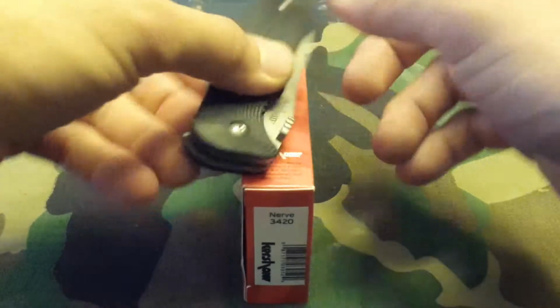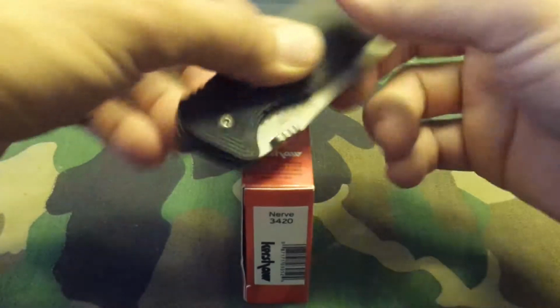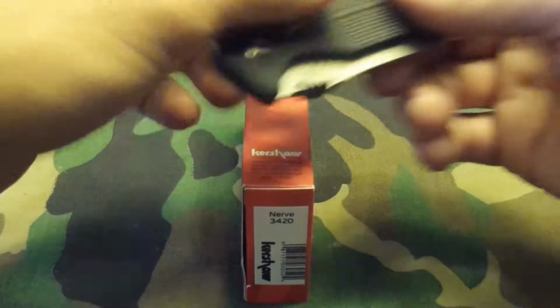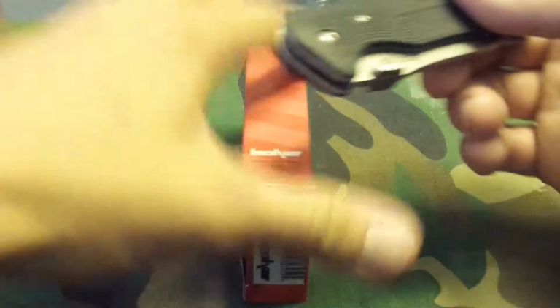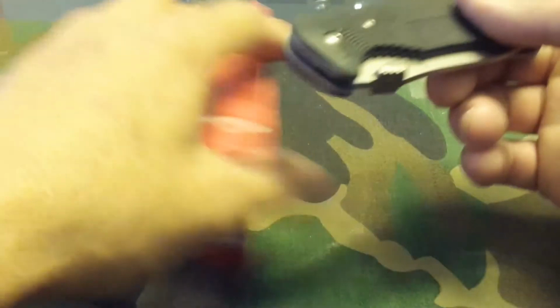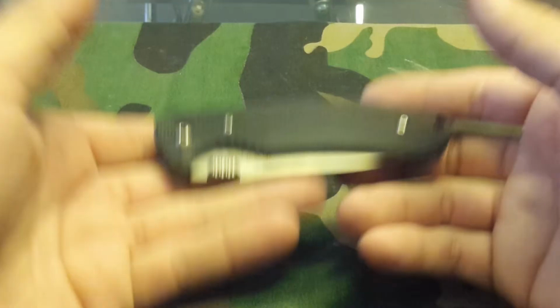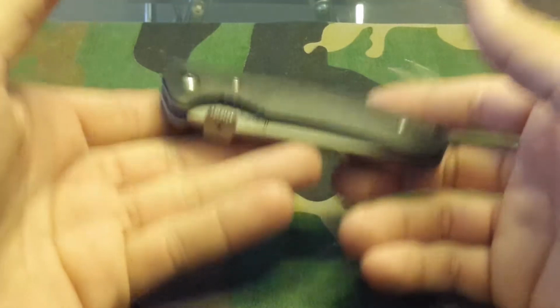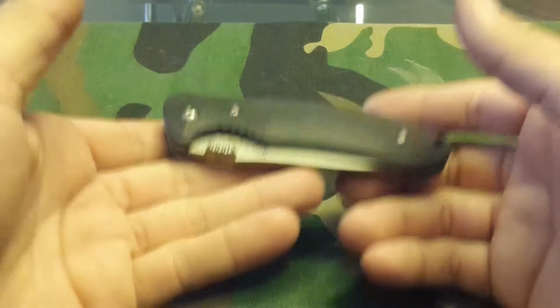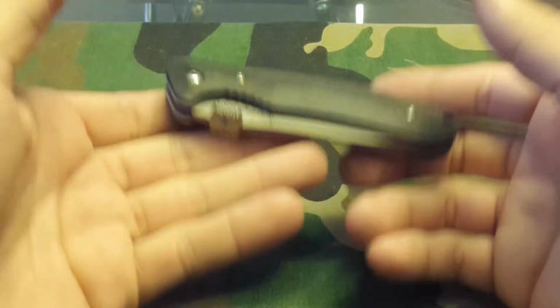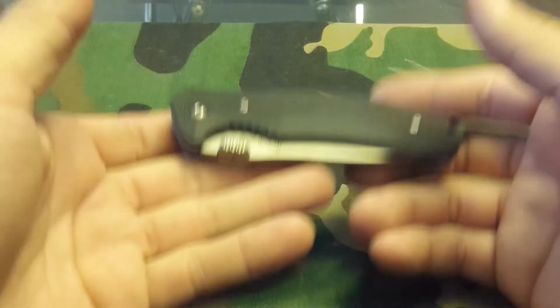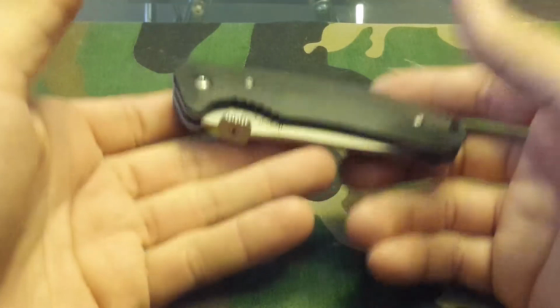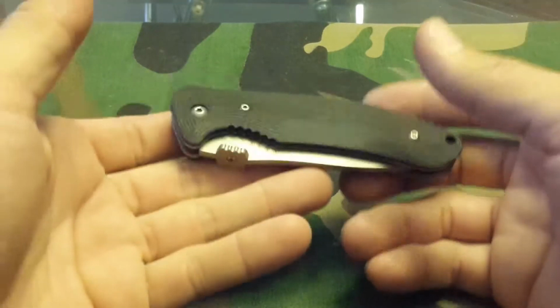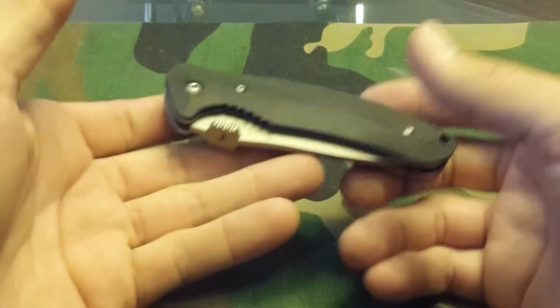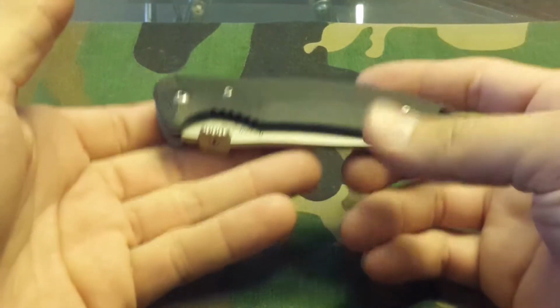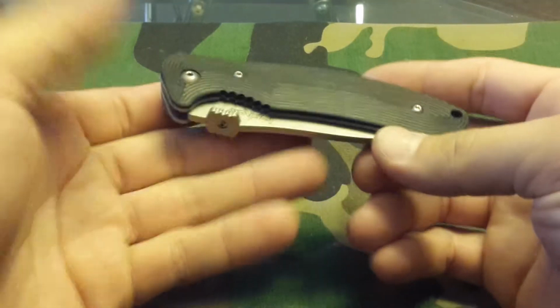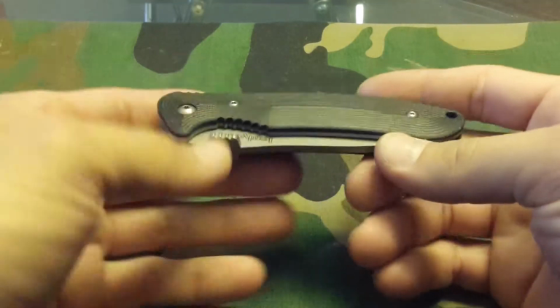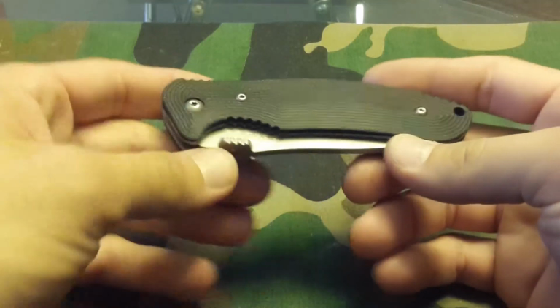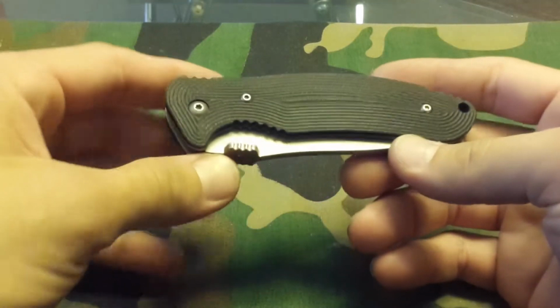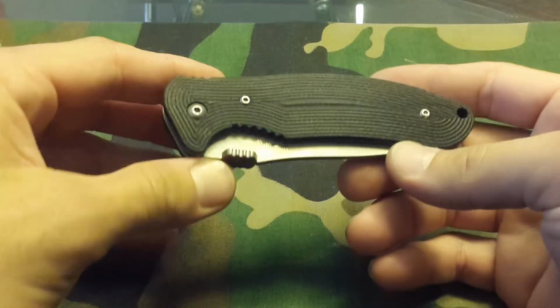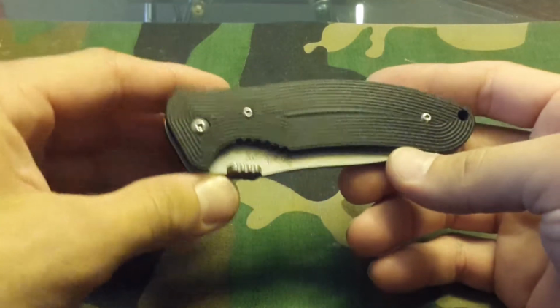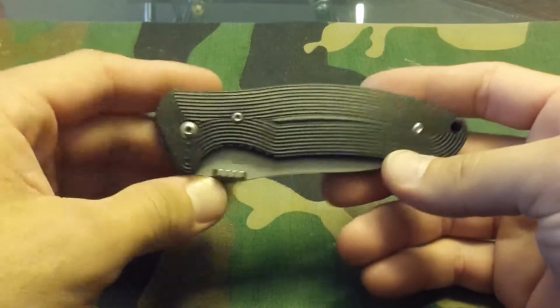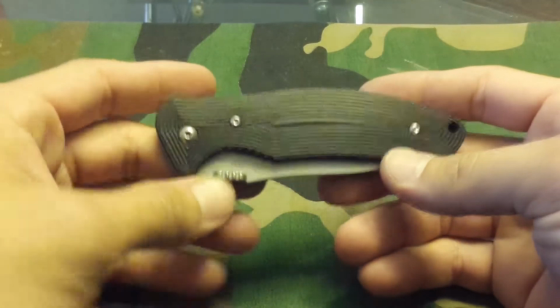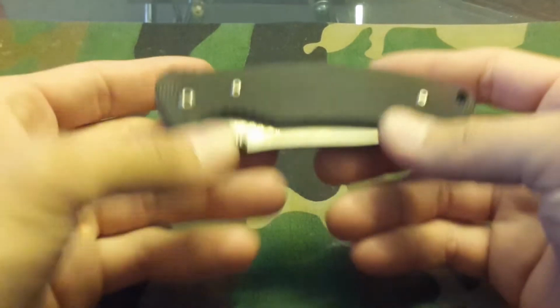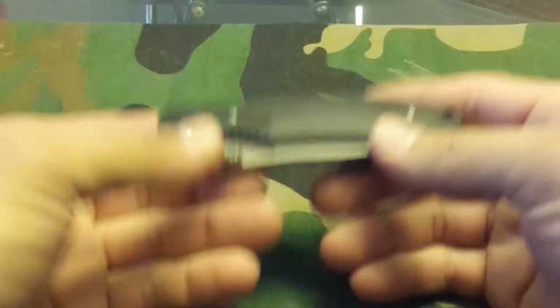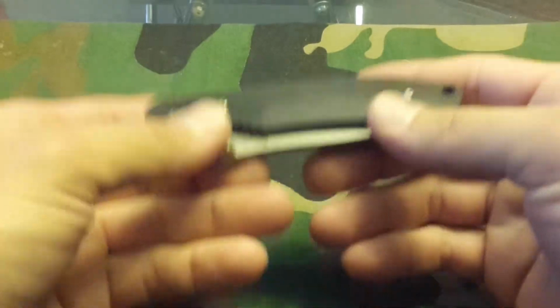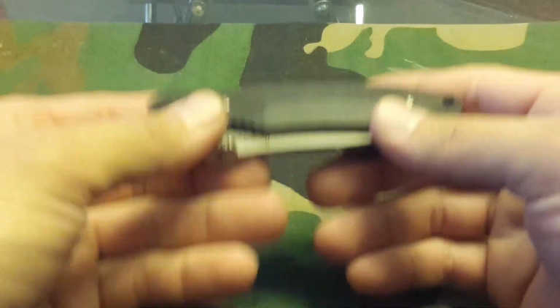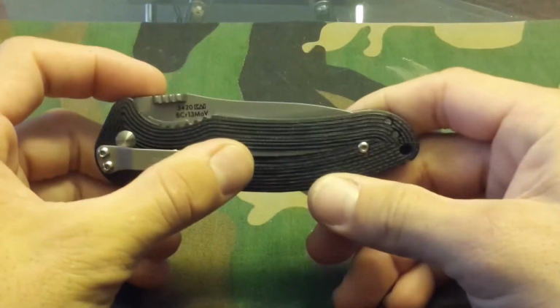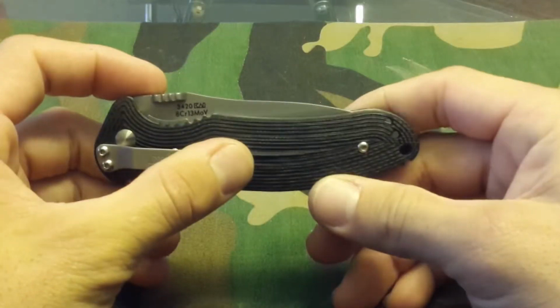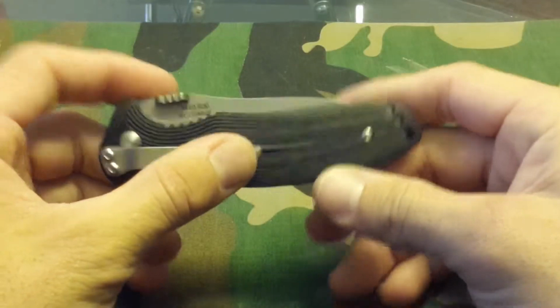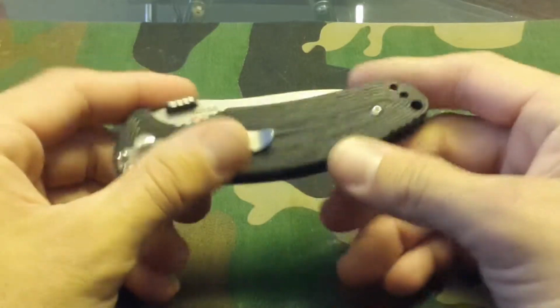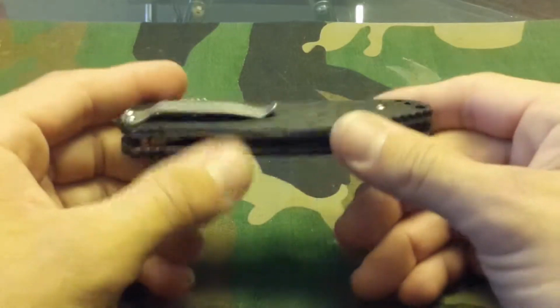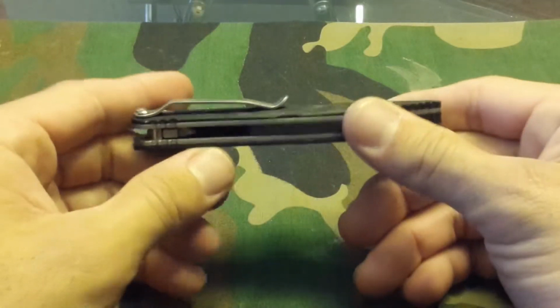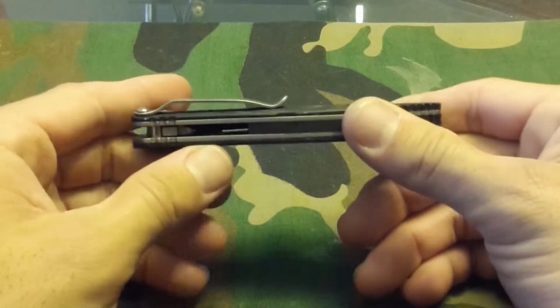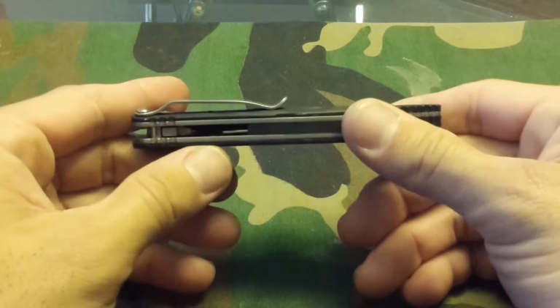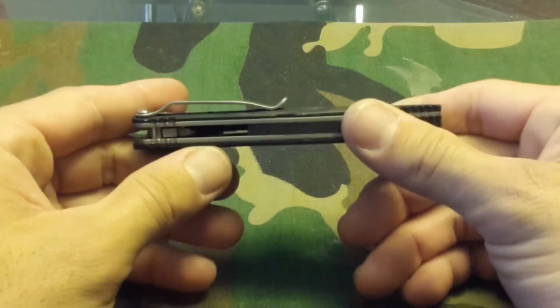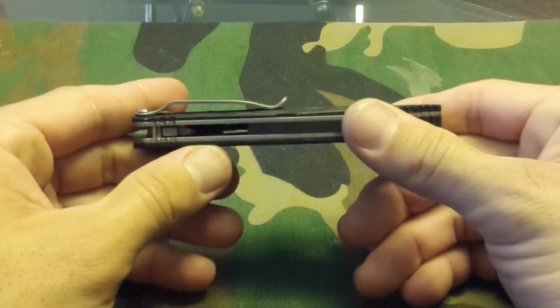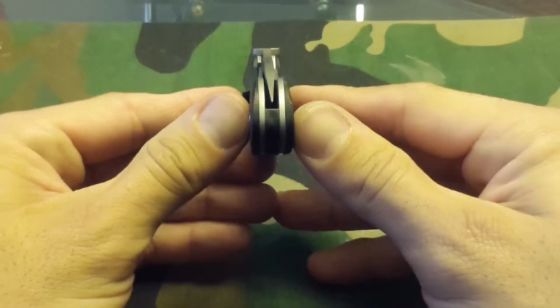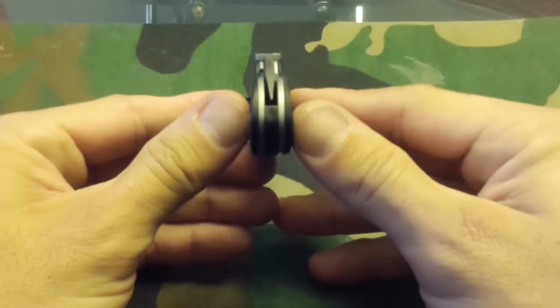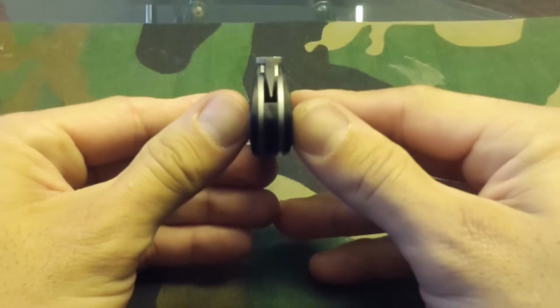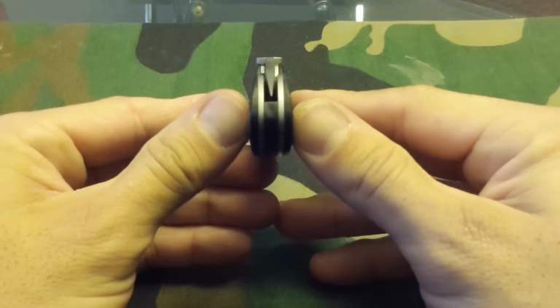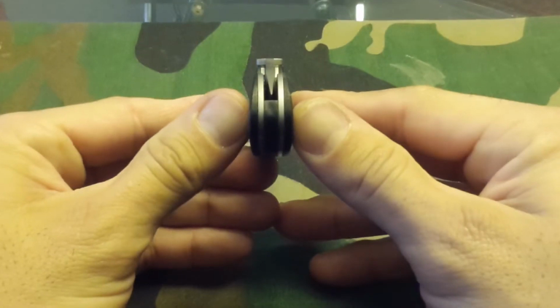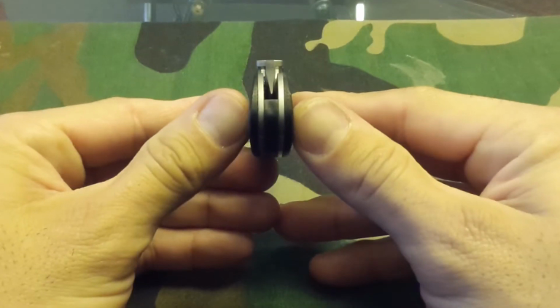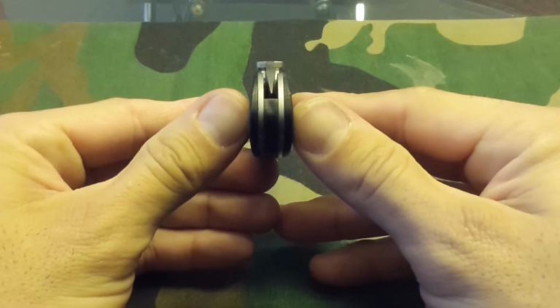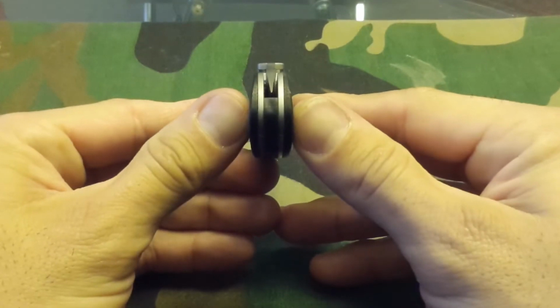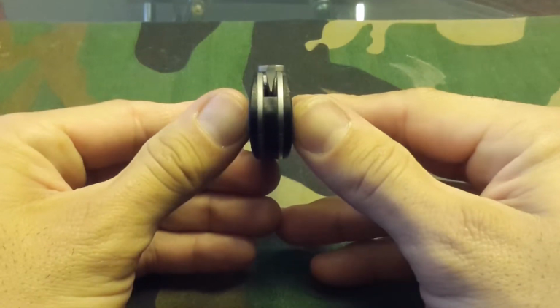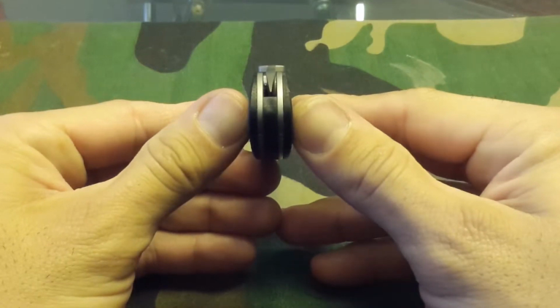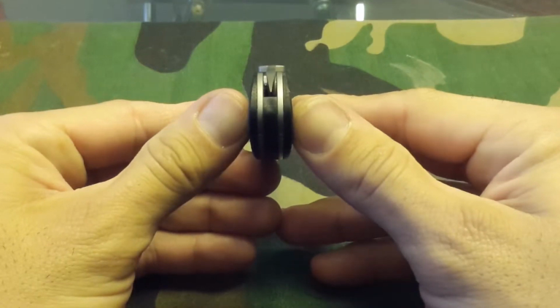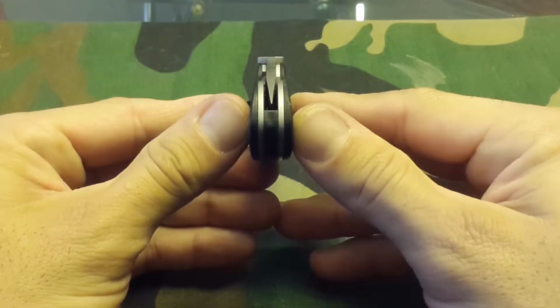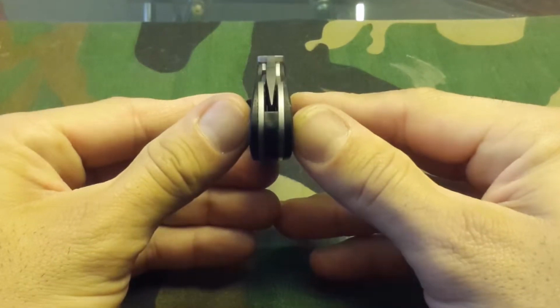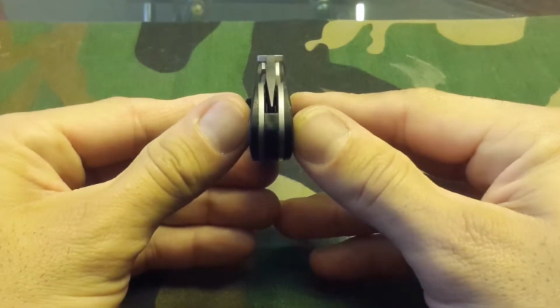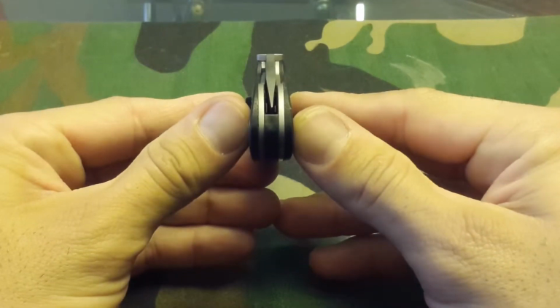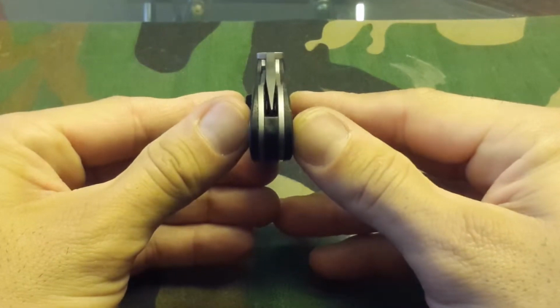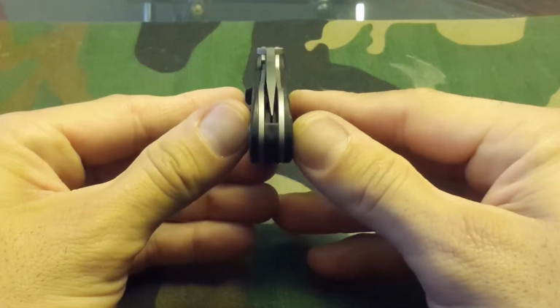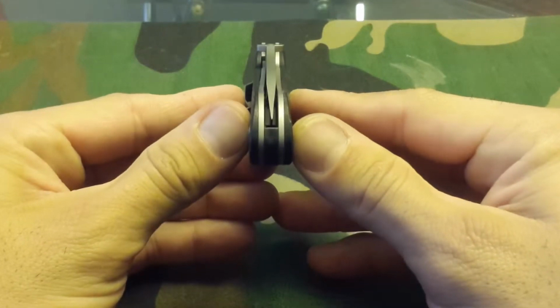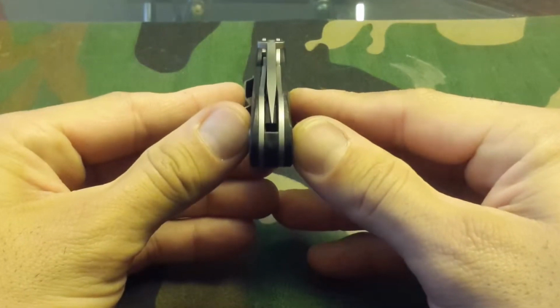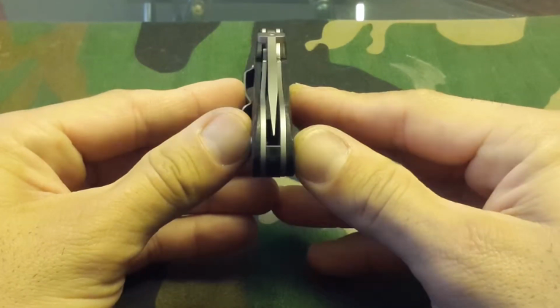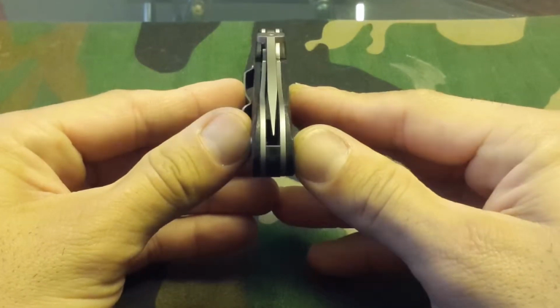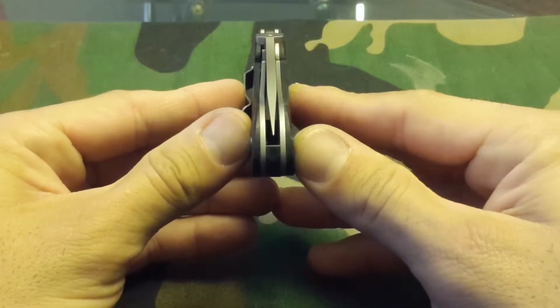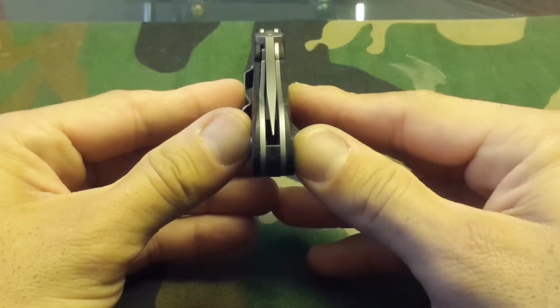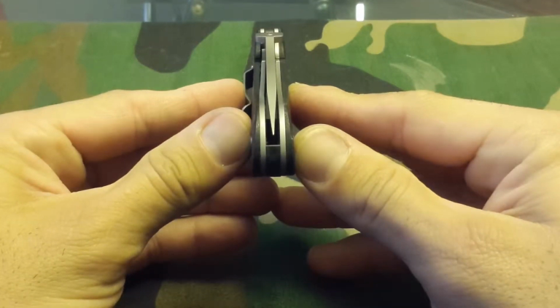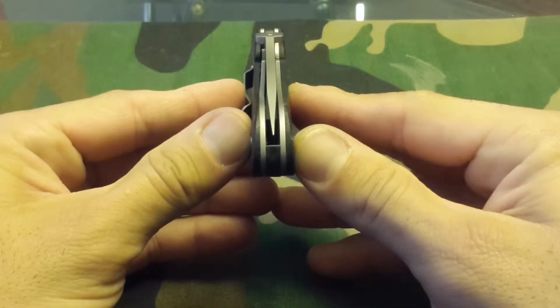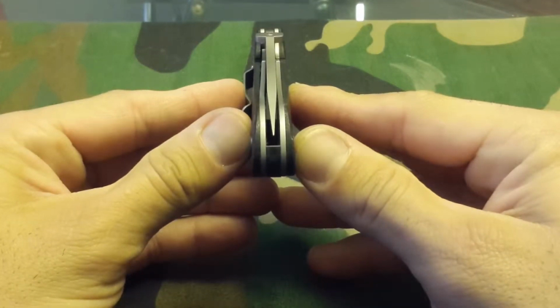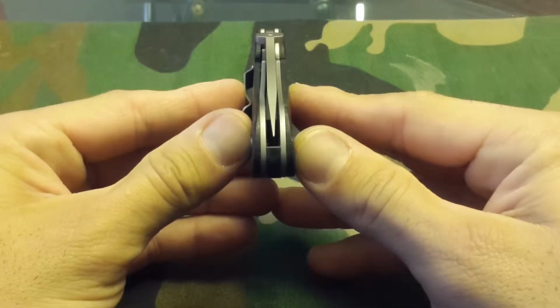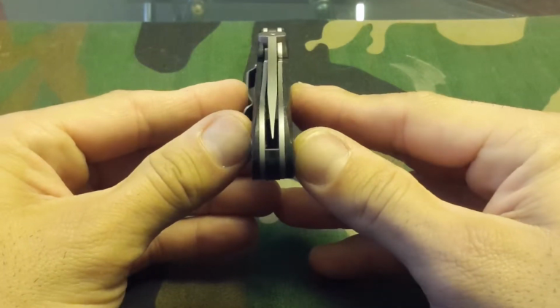G10 handle, very good hefty weight so you always know it's on you. Very nice clip. For an overseas knife, I'll take that centering — that's good enough for me.